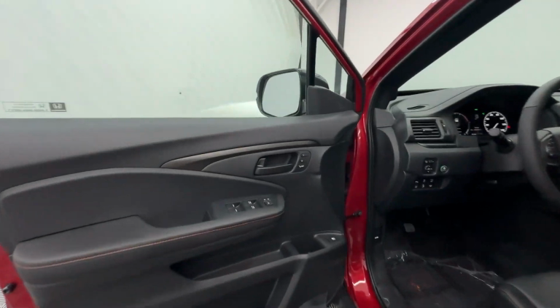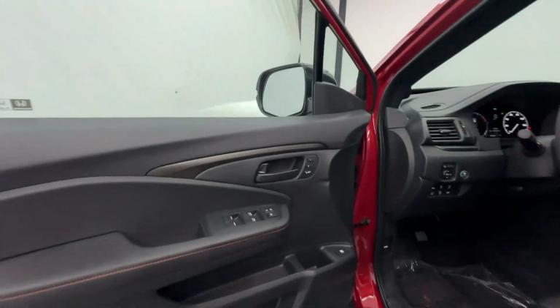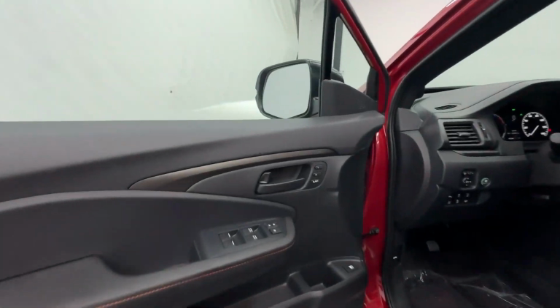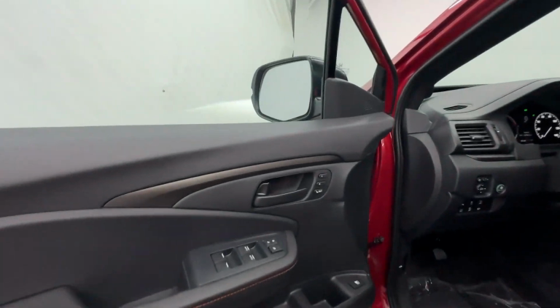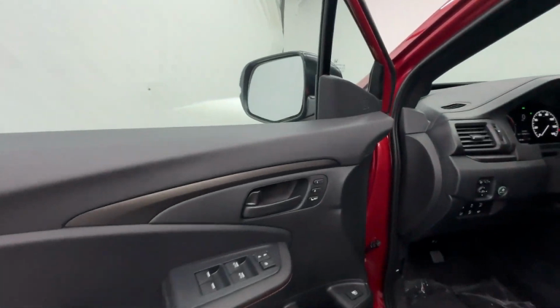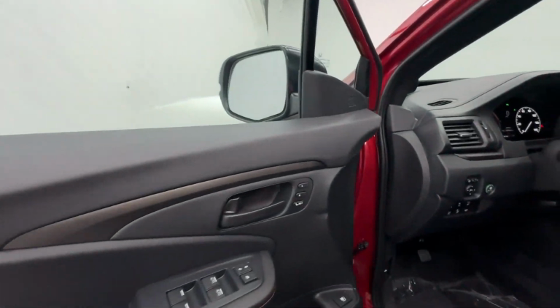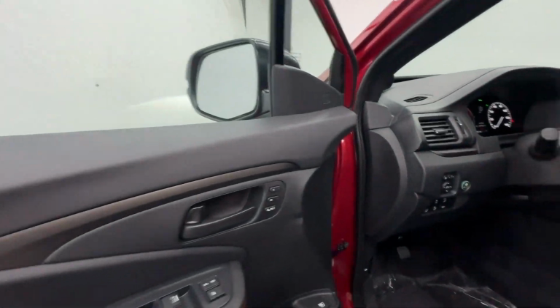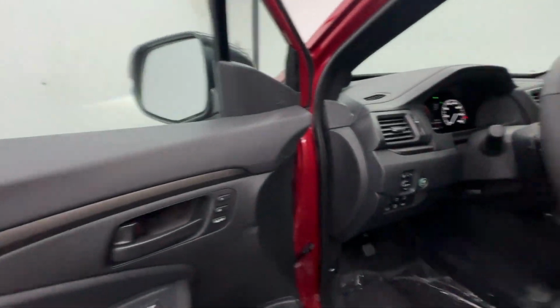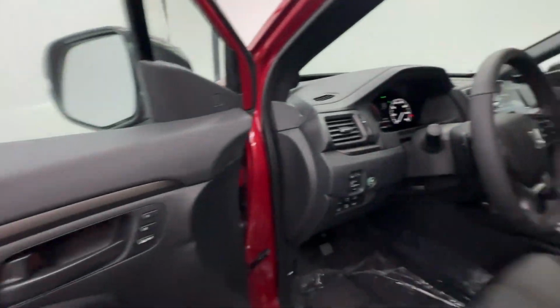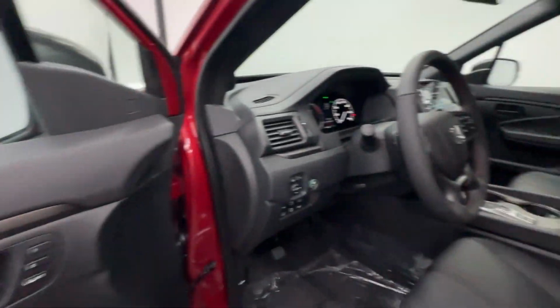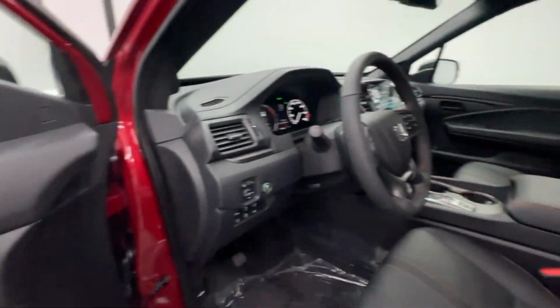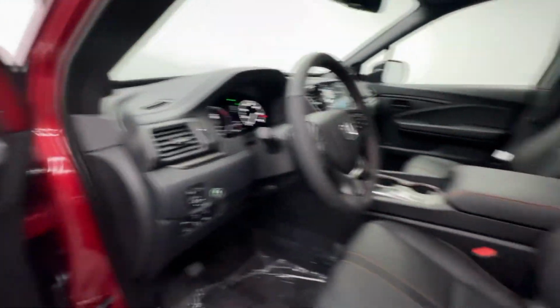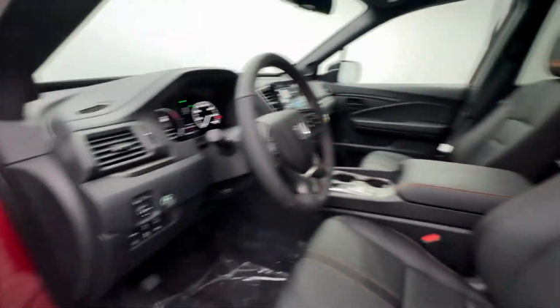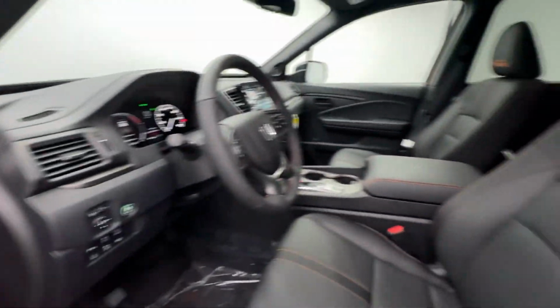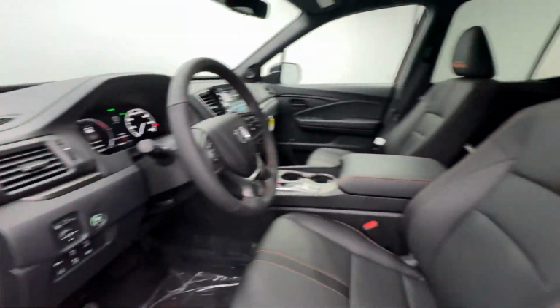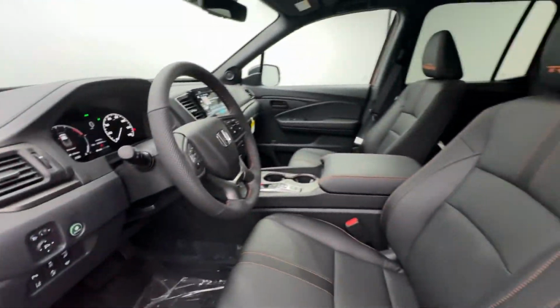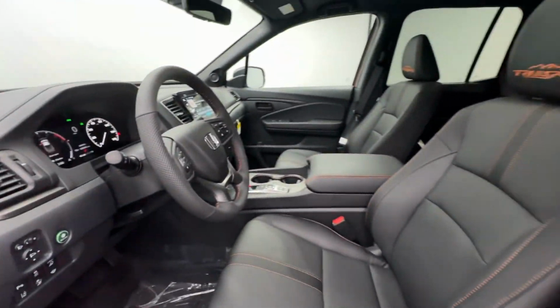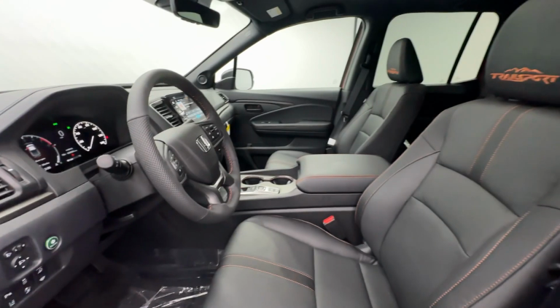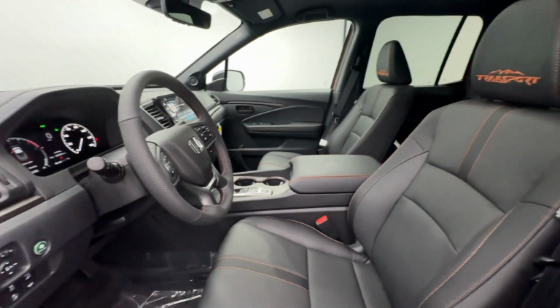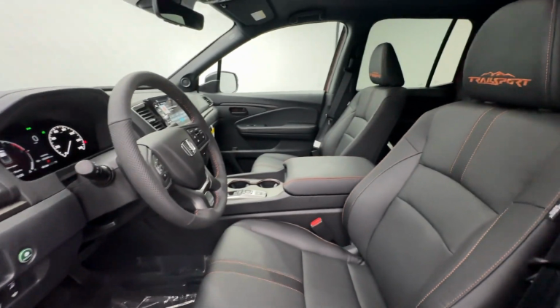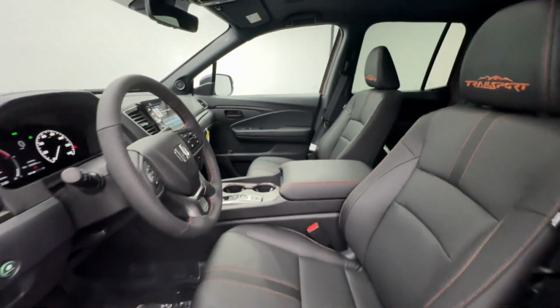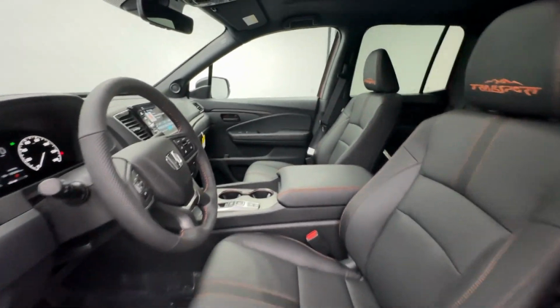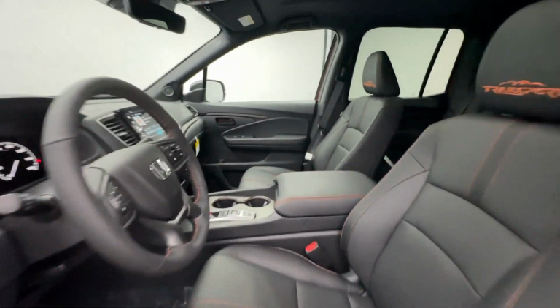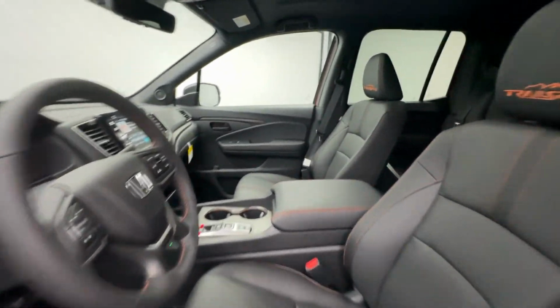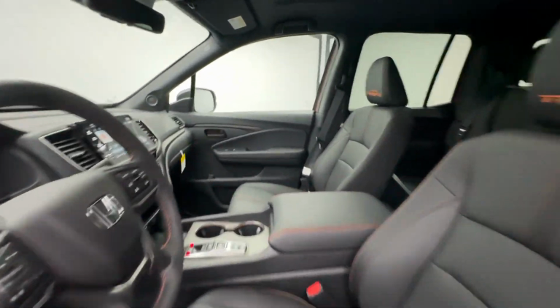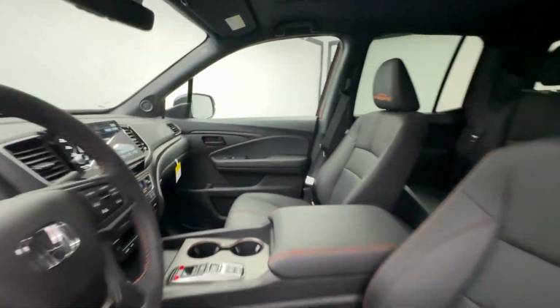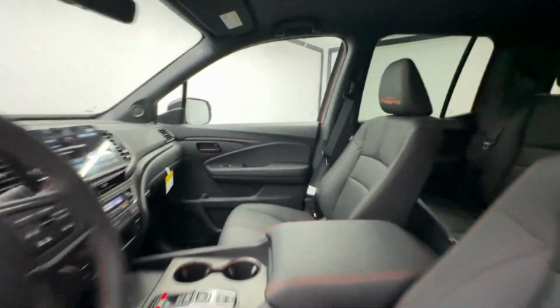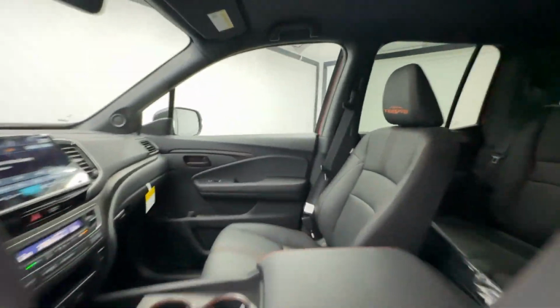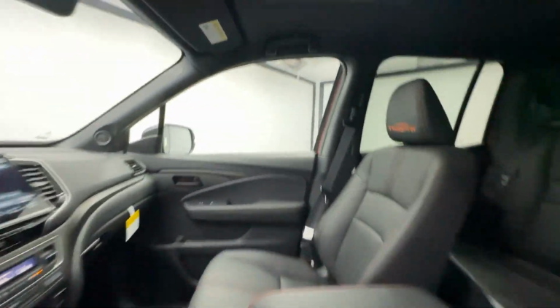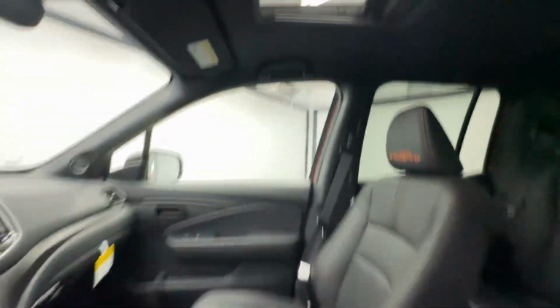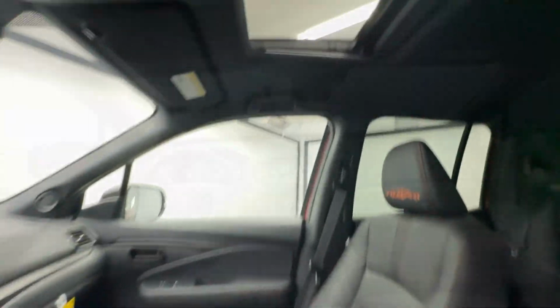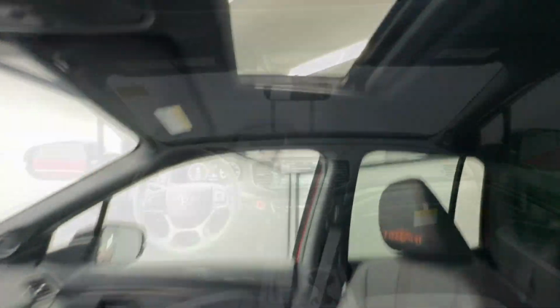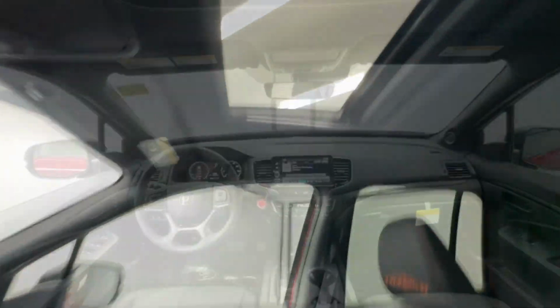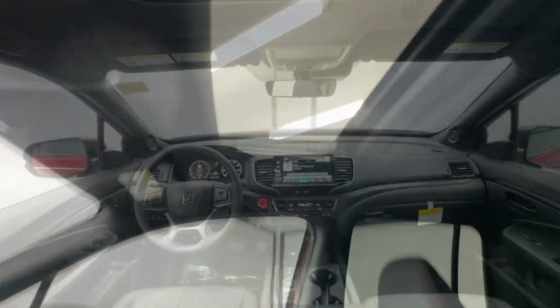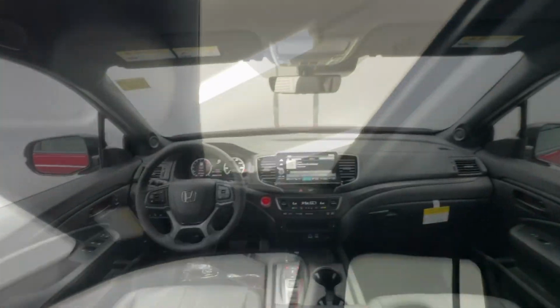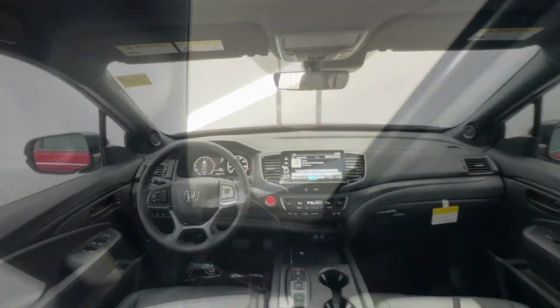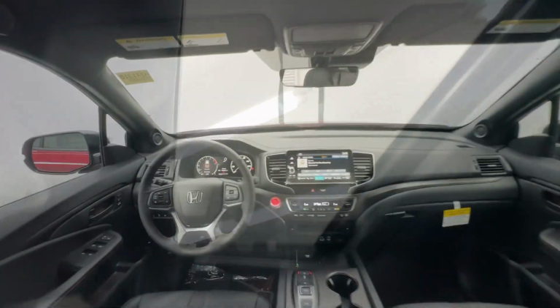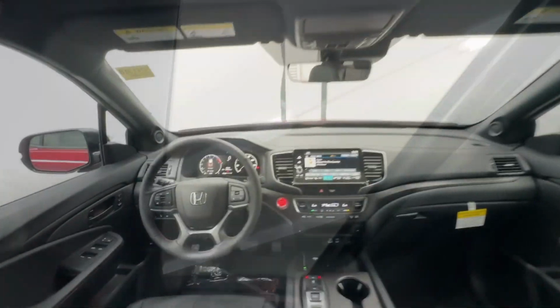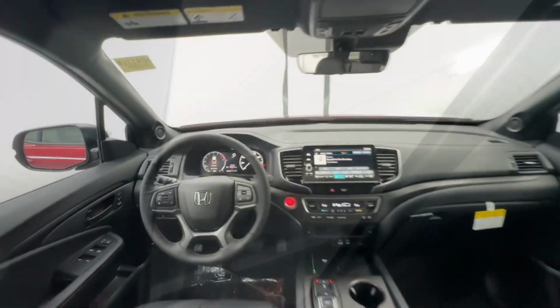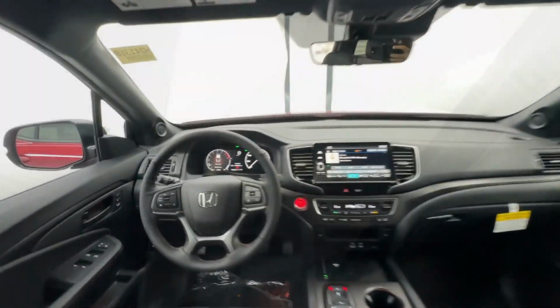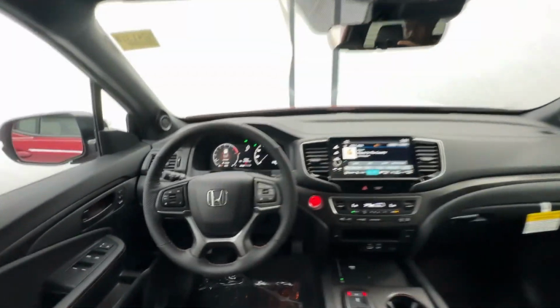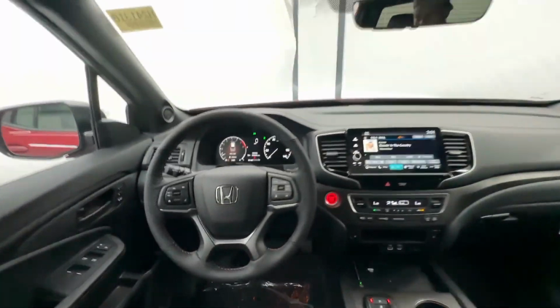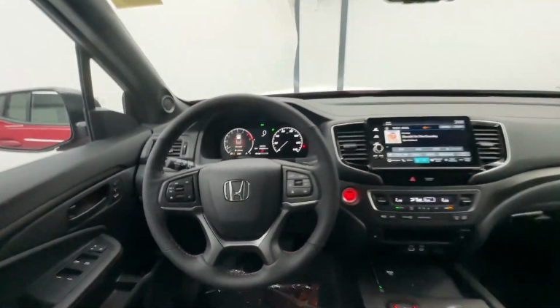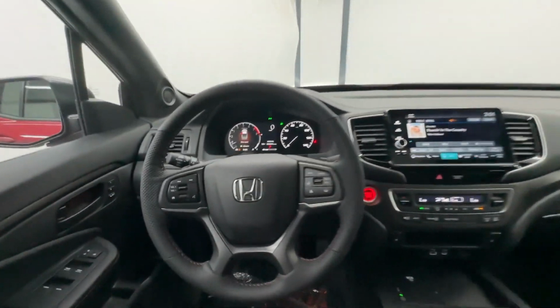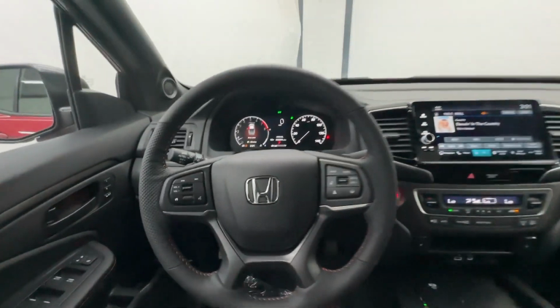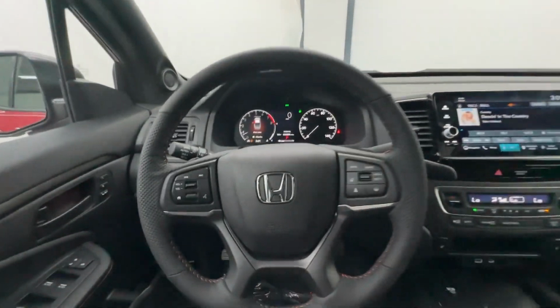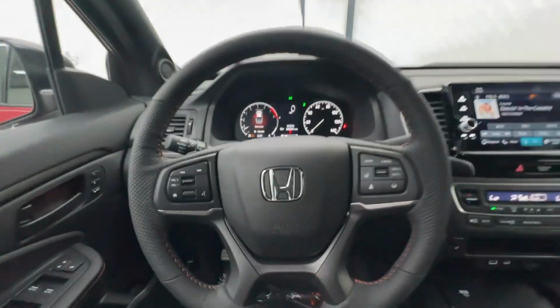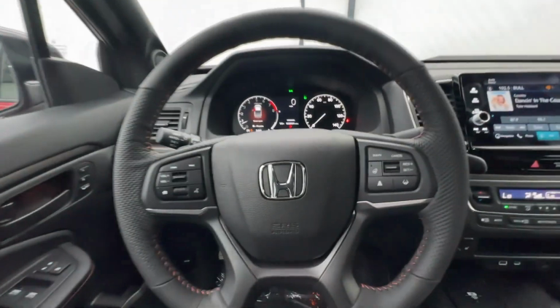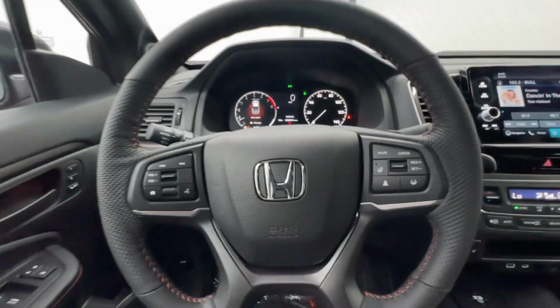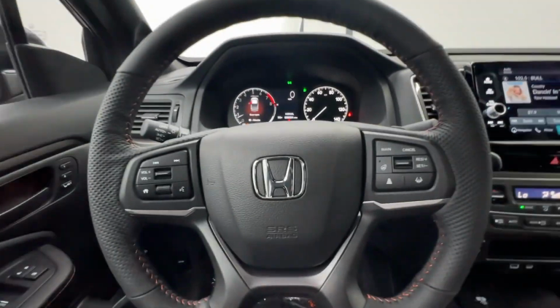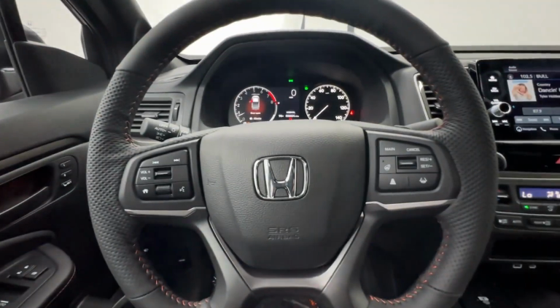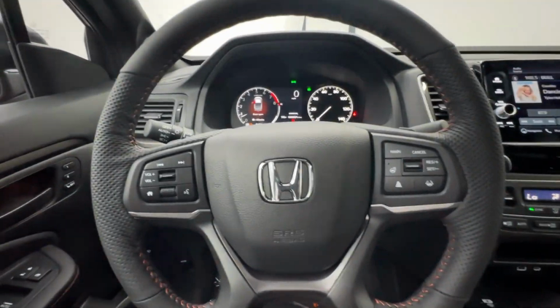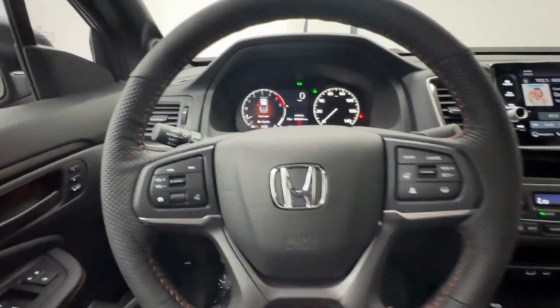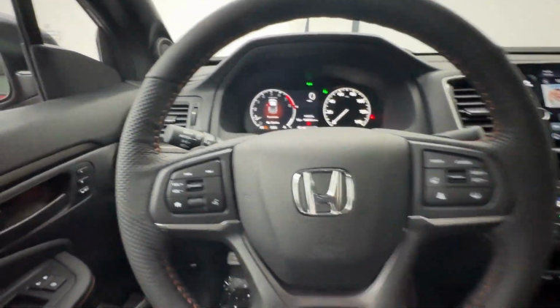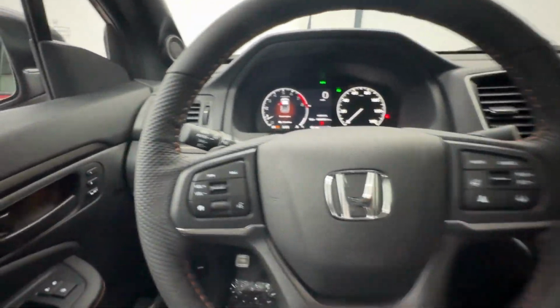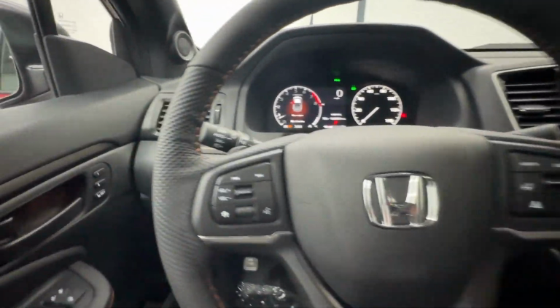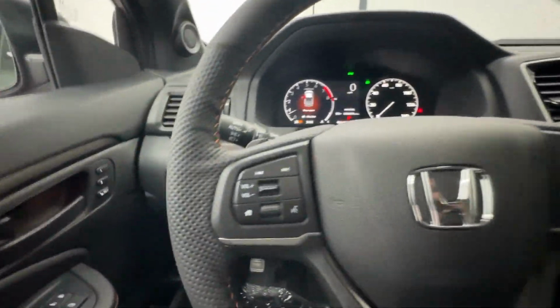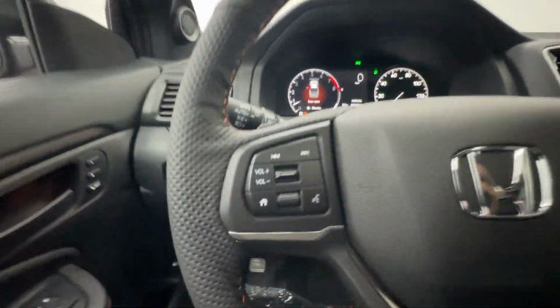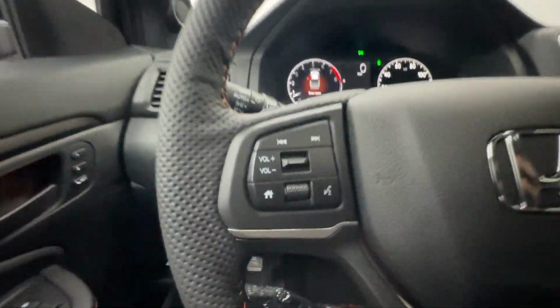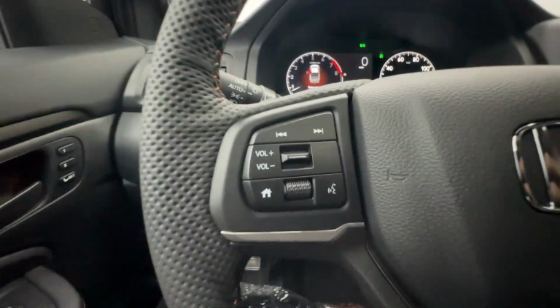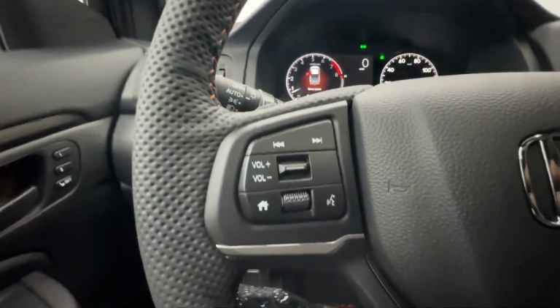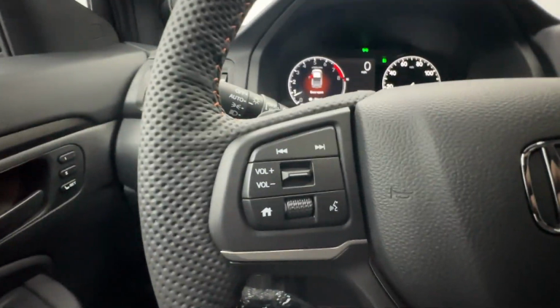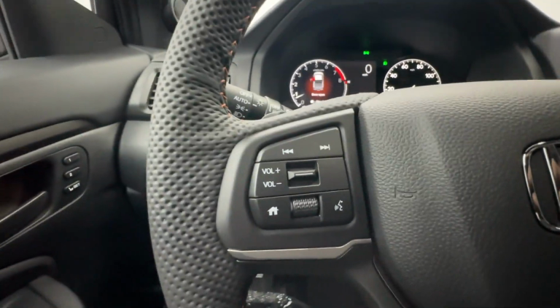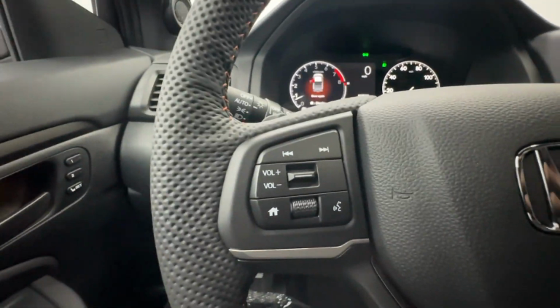Don't miss the opportunity to drive a pickup that's as multidimensional as you are. Come in today and drive this Honda Ridgeline.